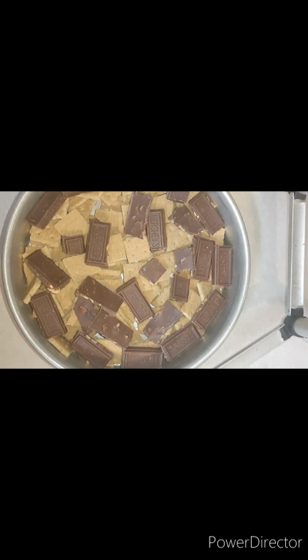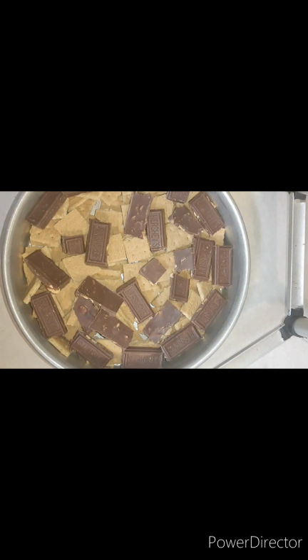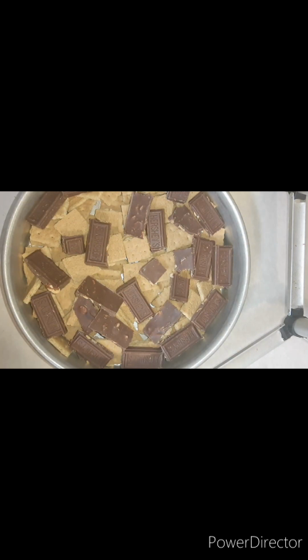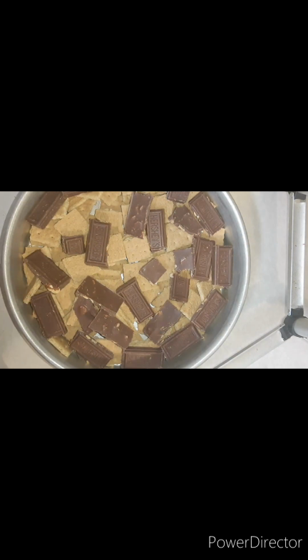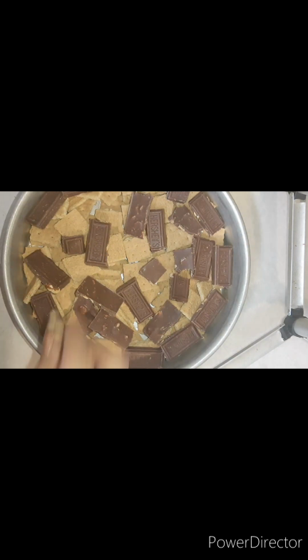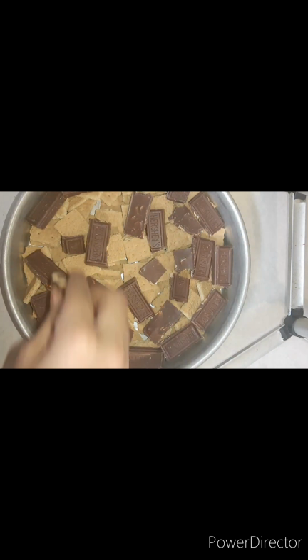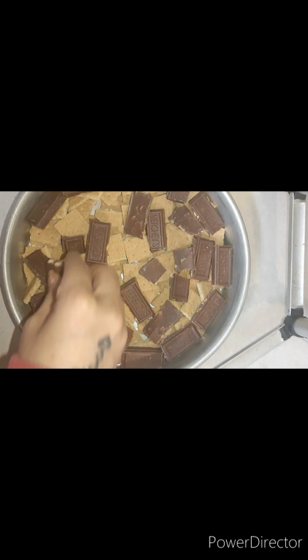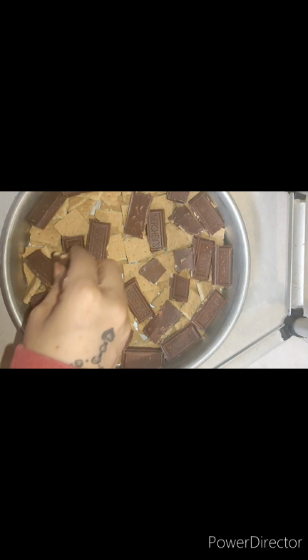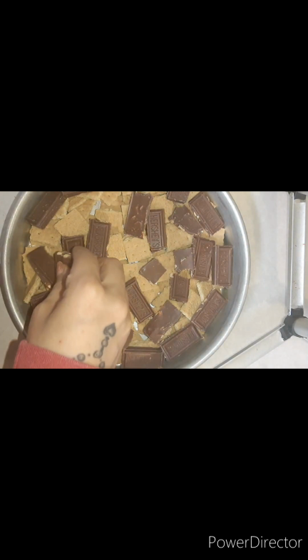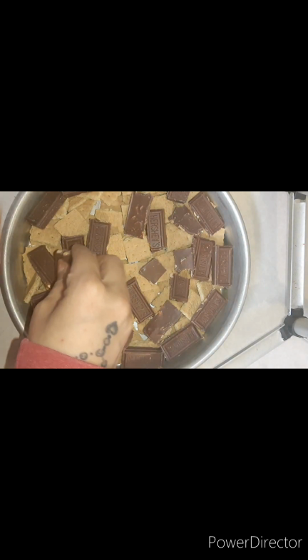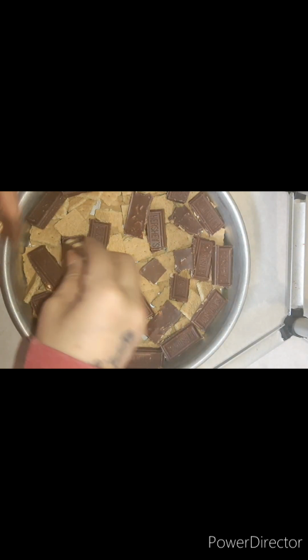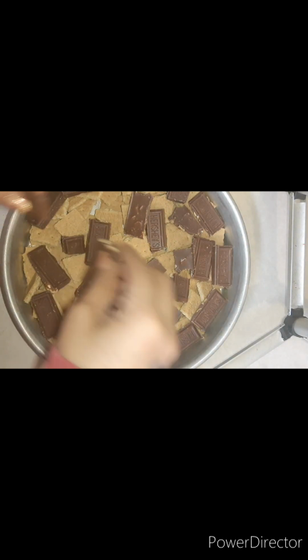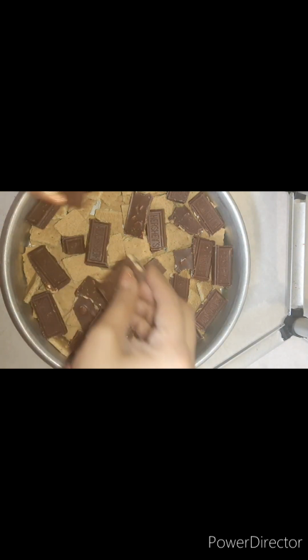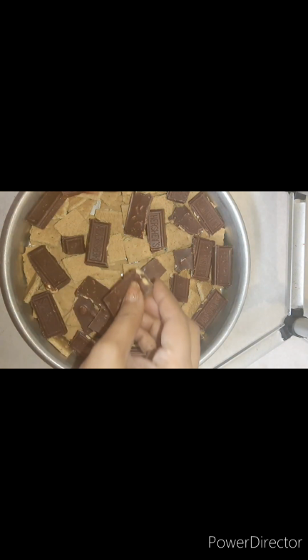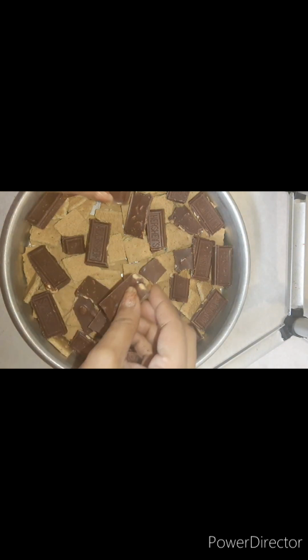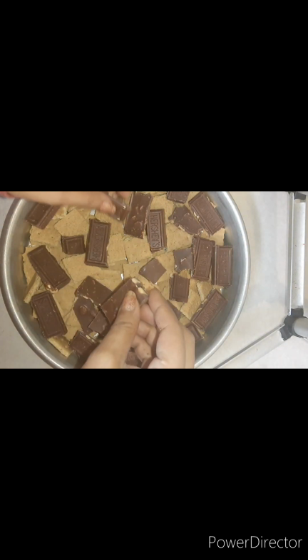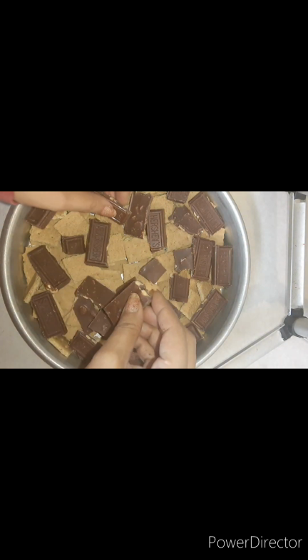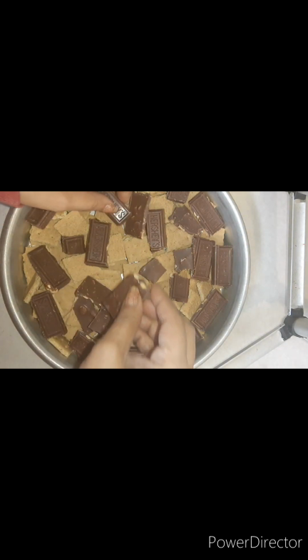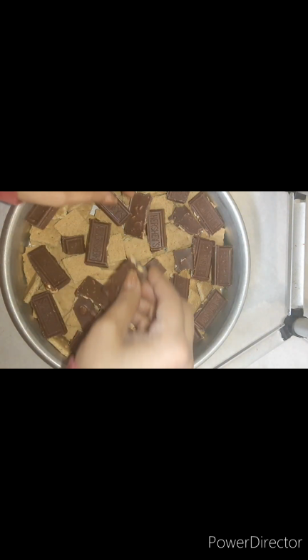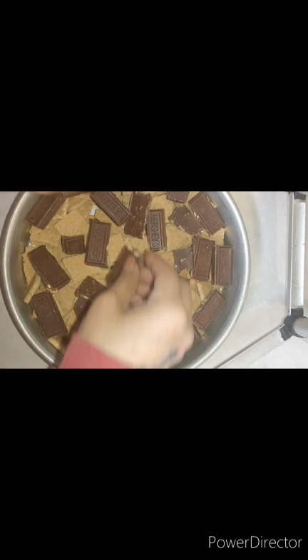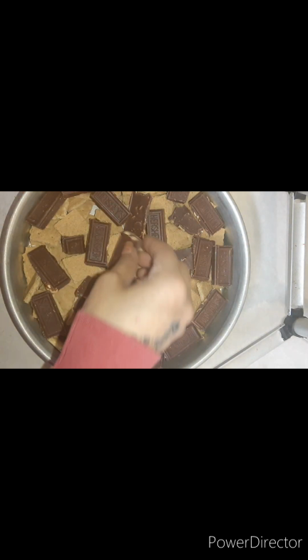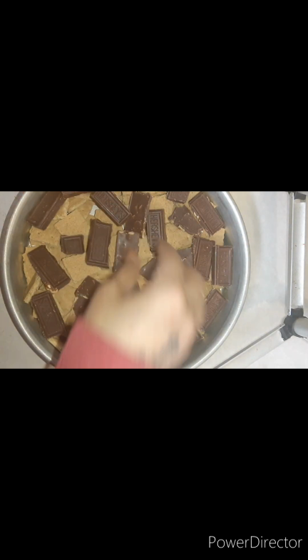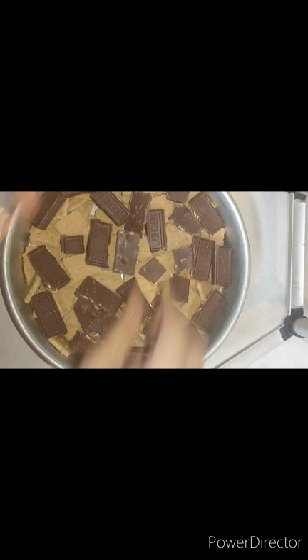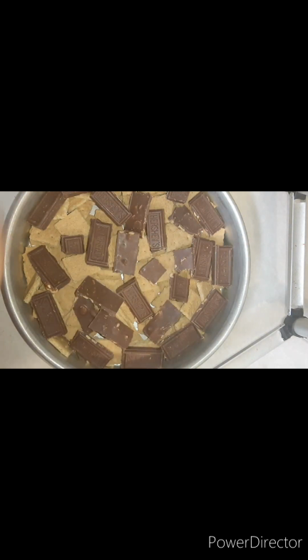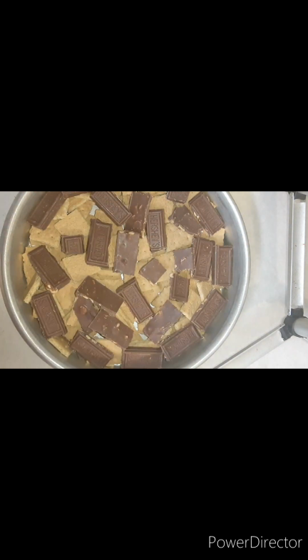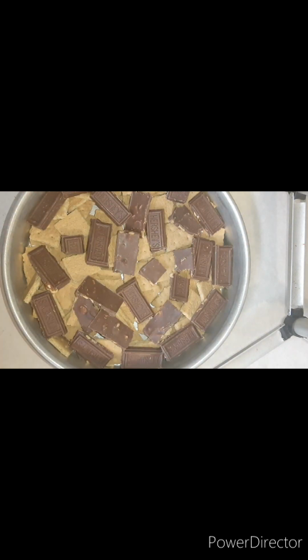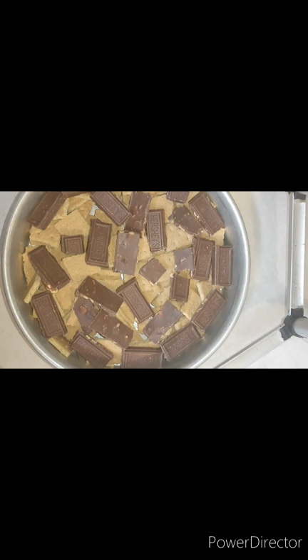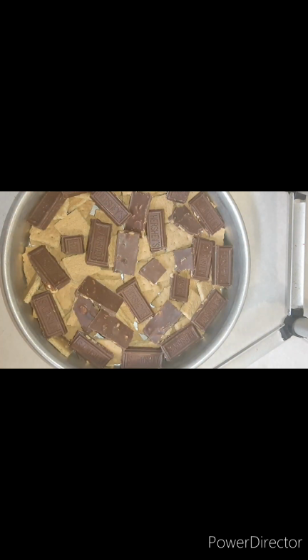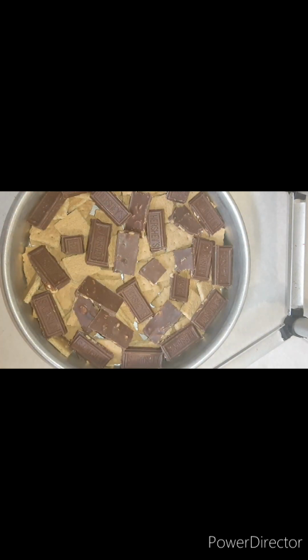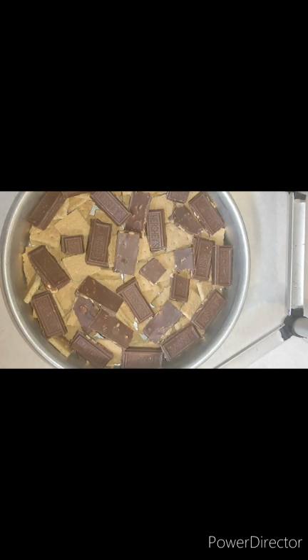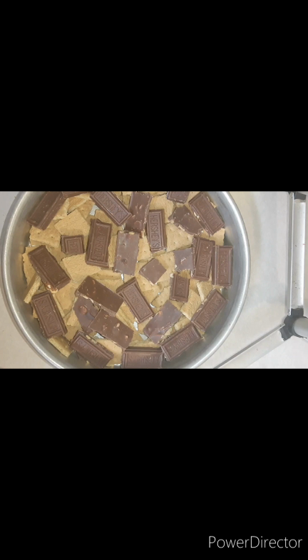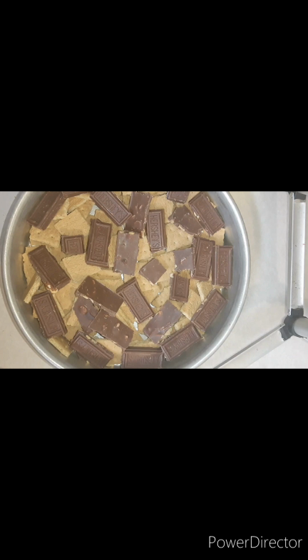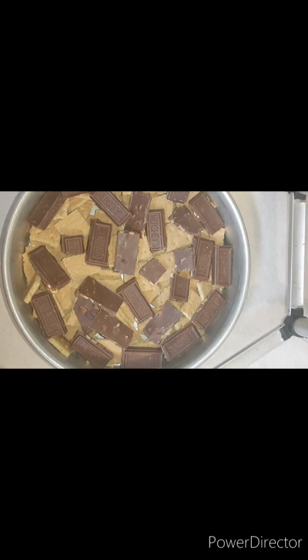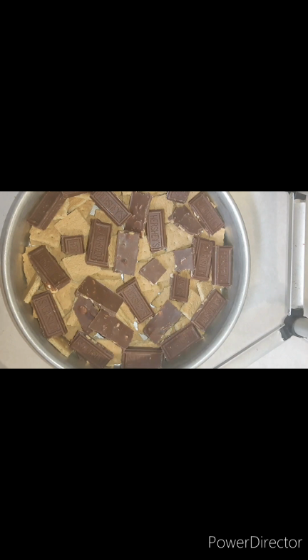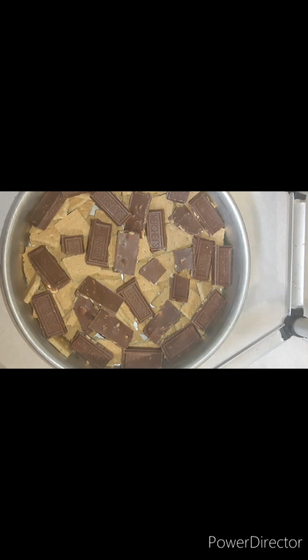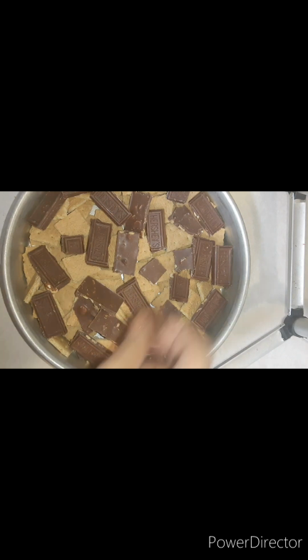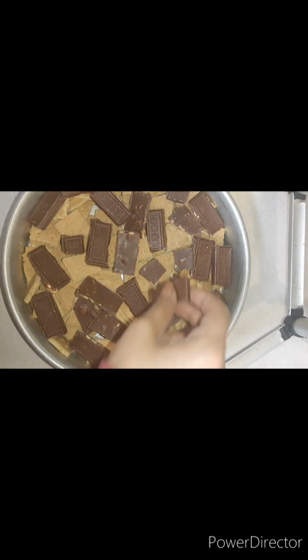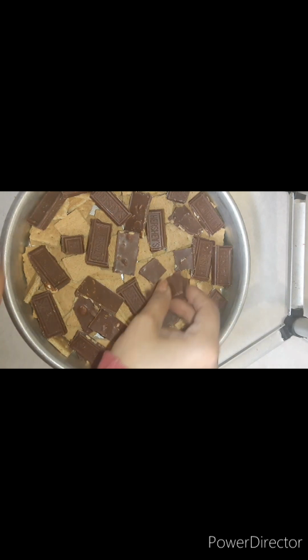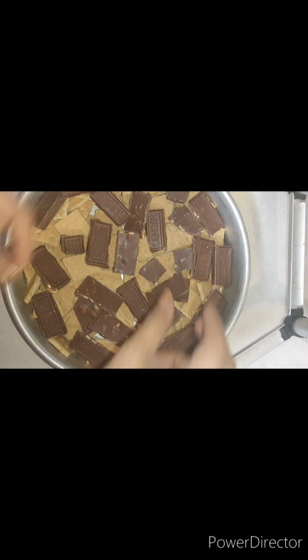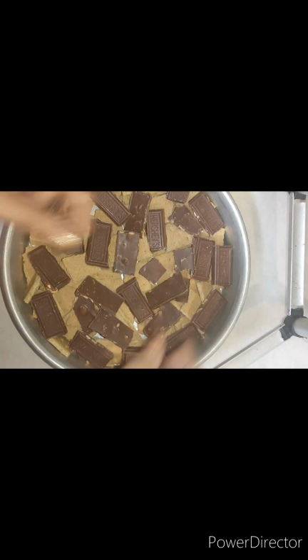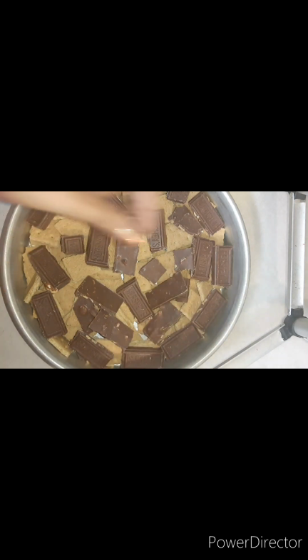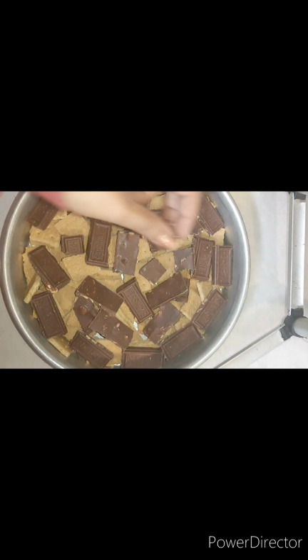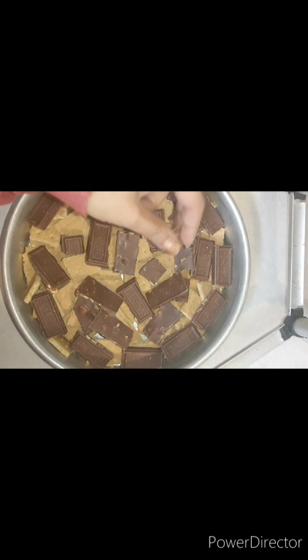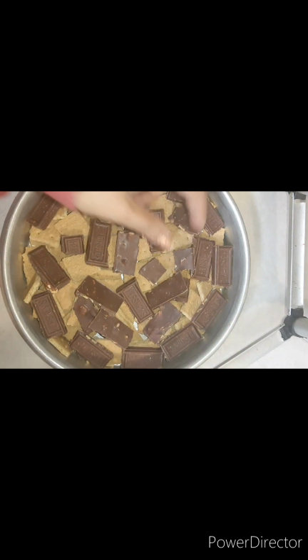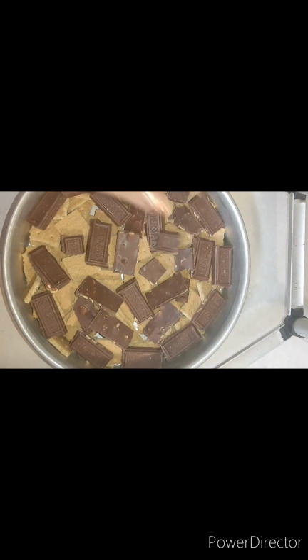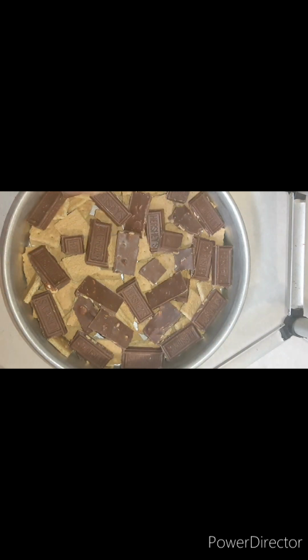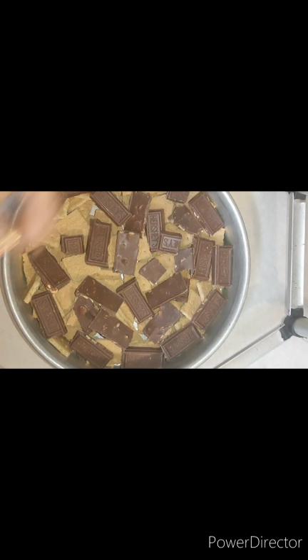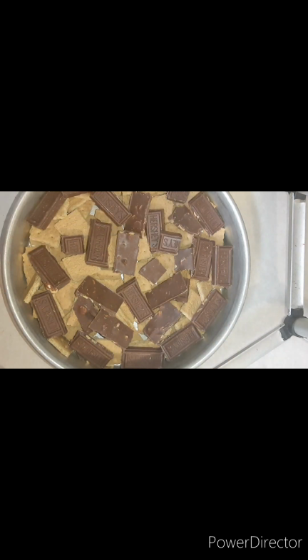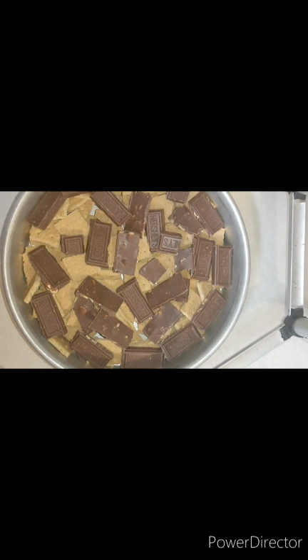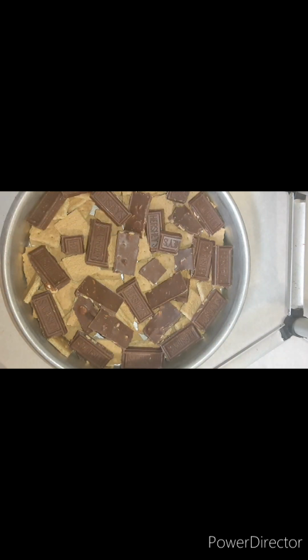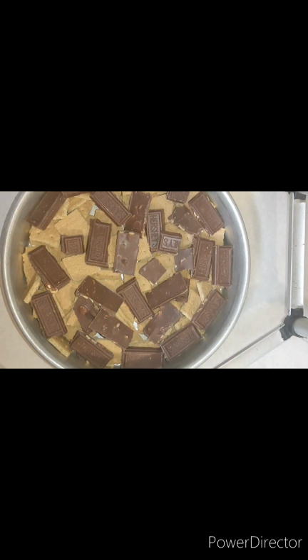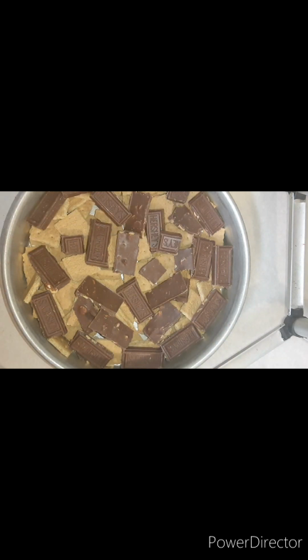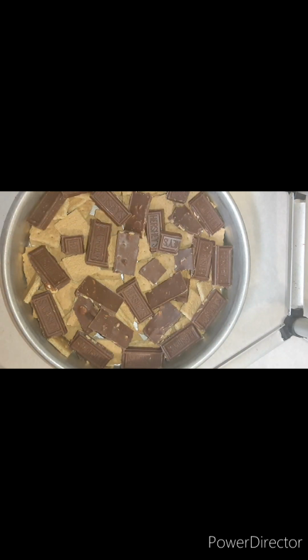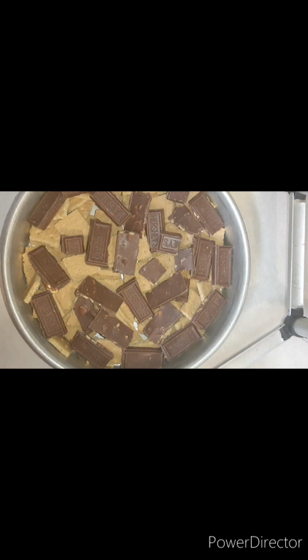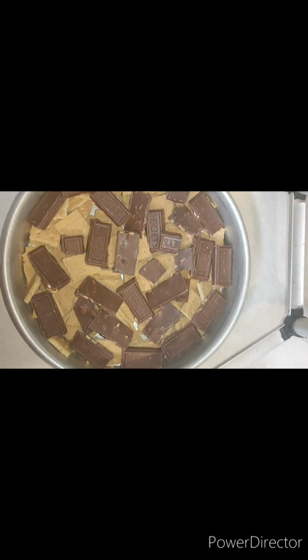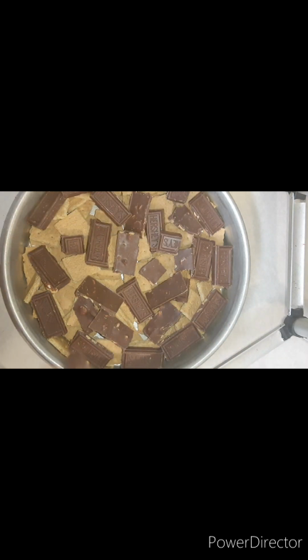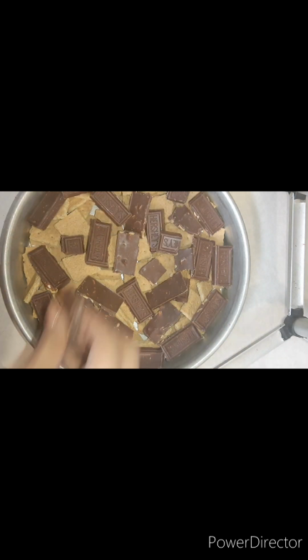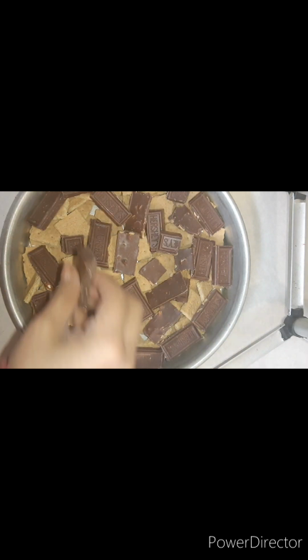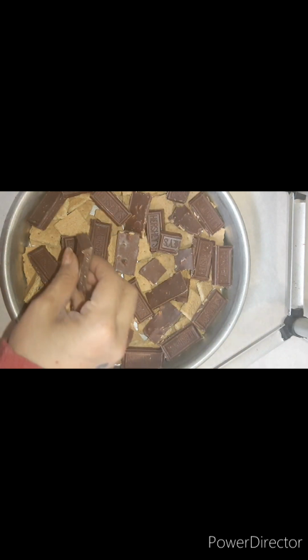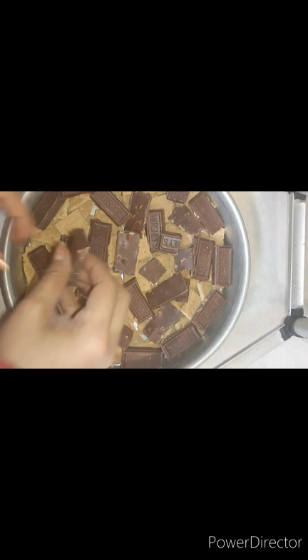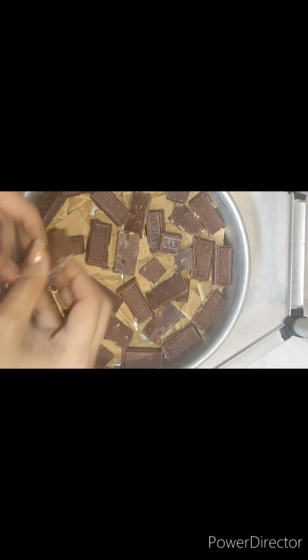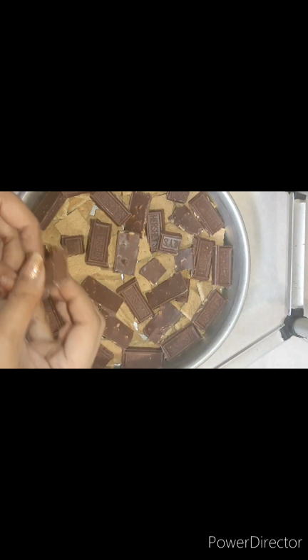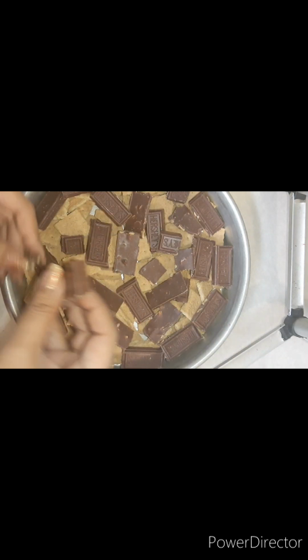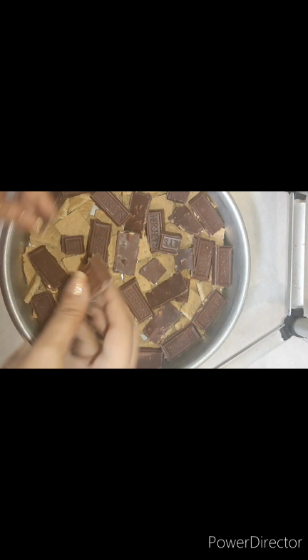It was three bars, but I only needed two — had to treat myself to the other one.